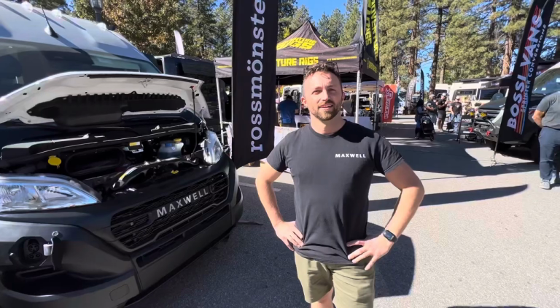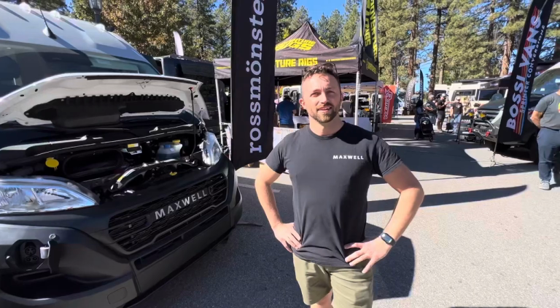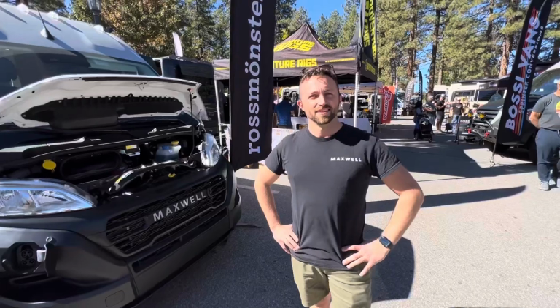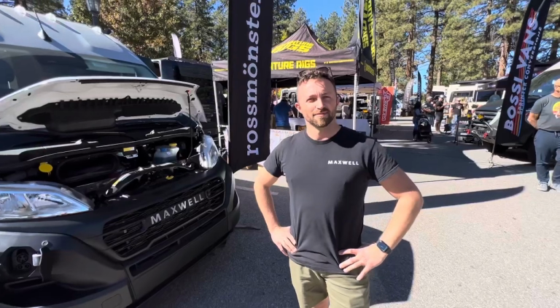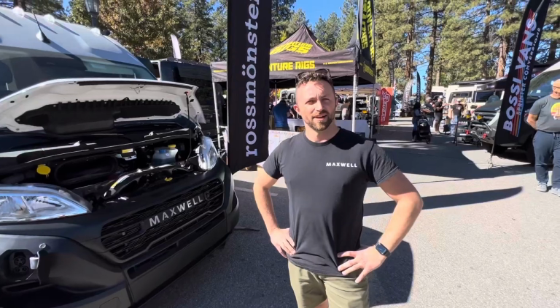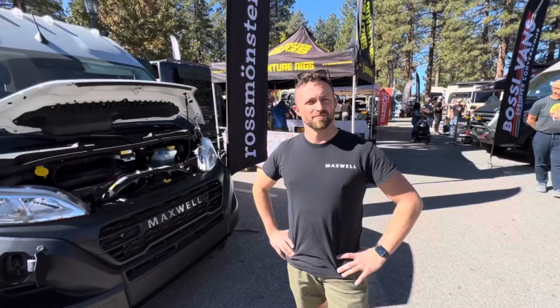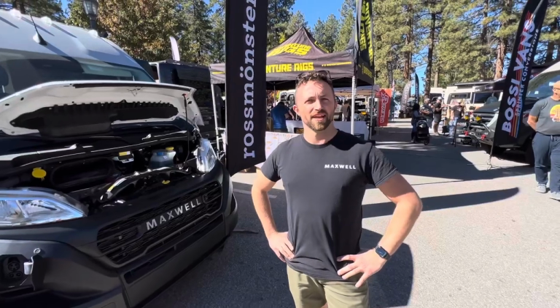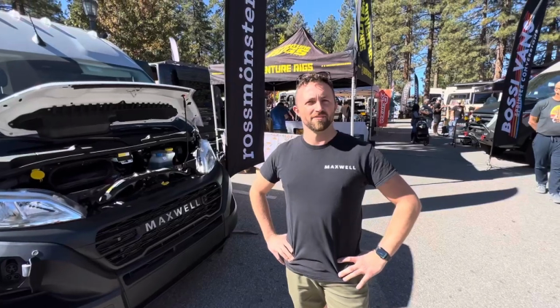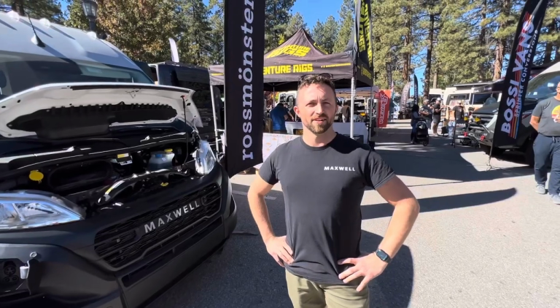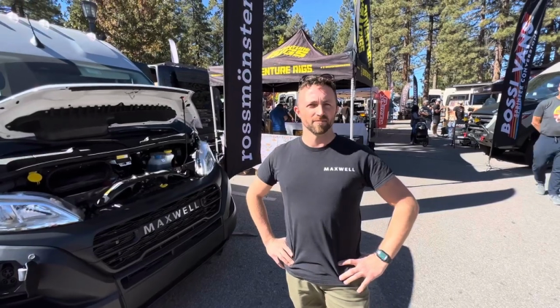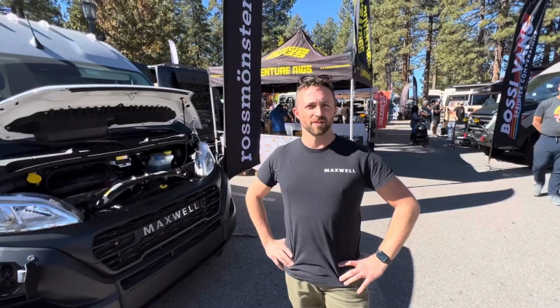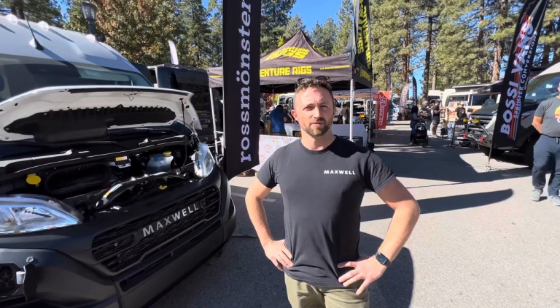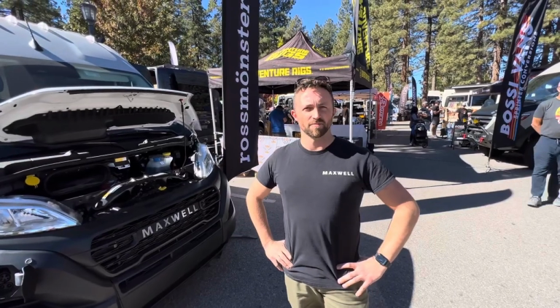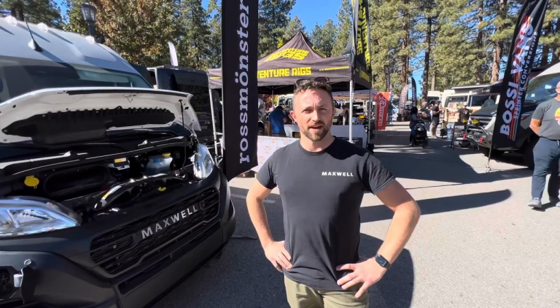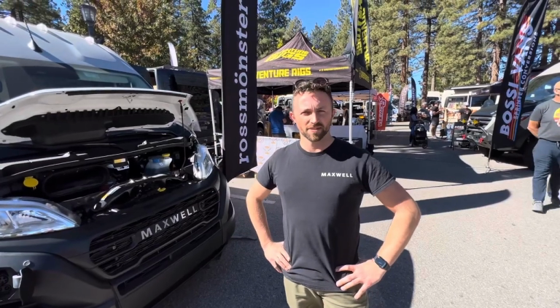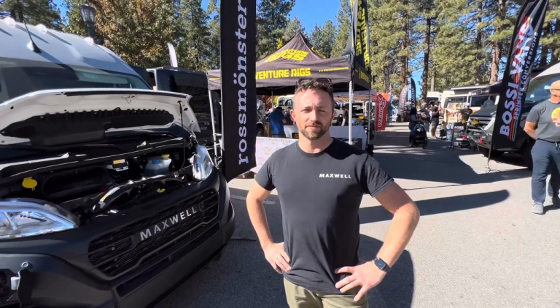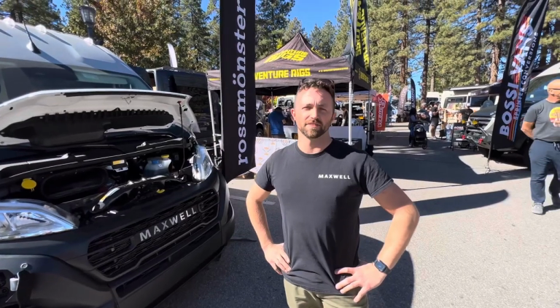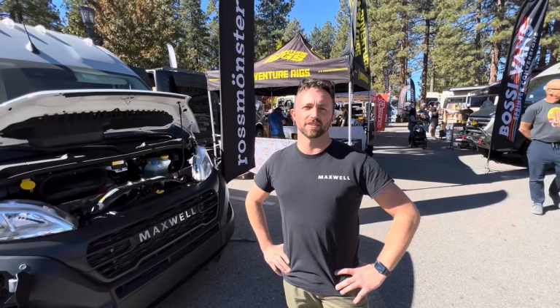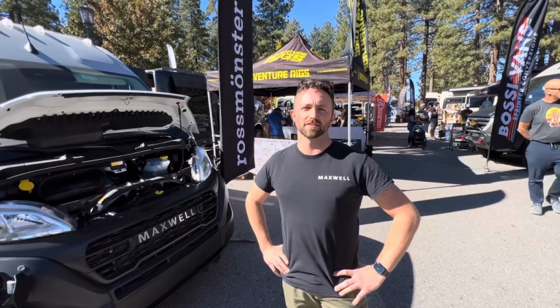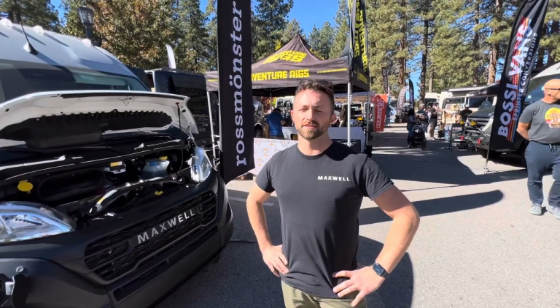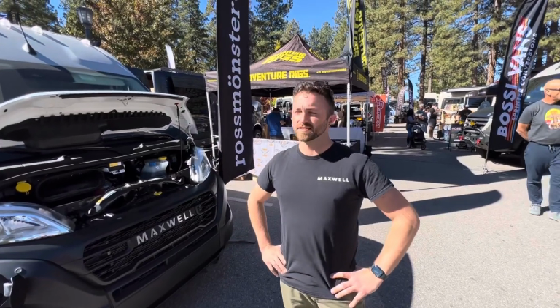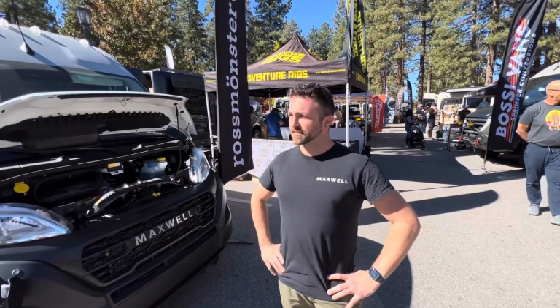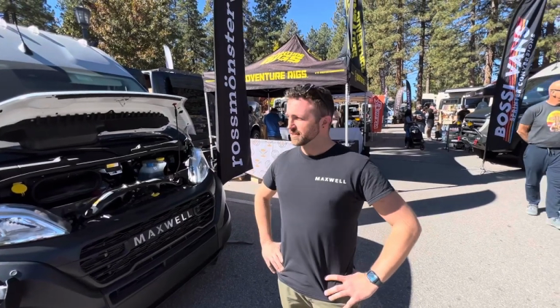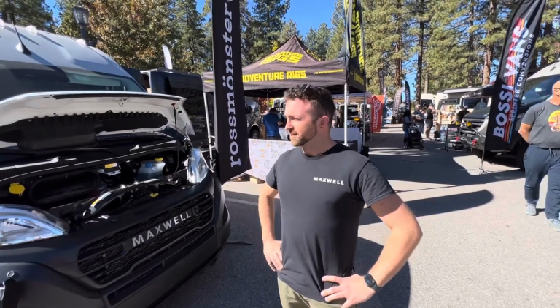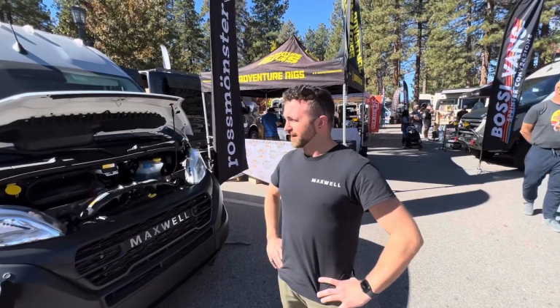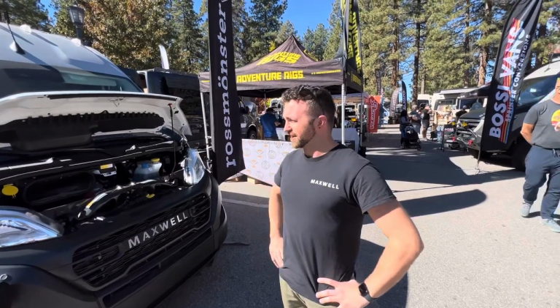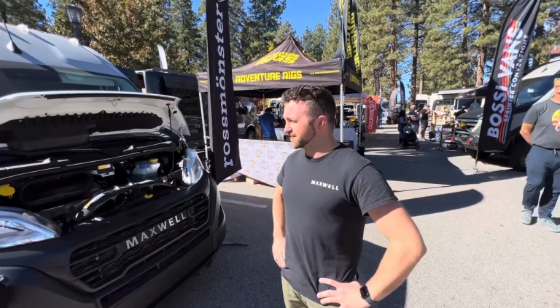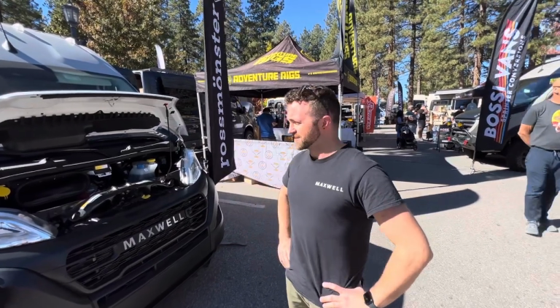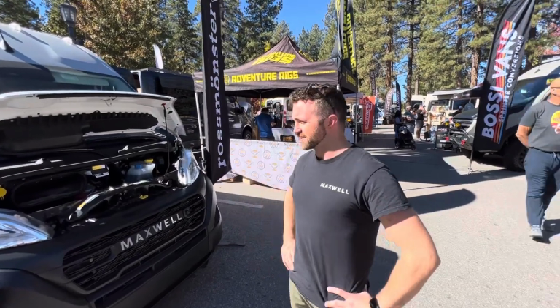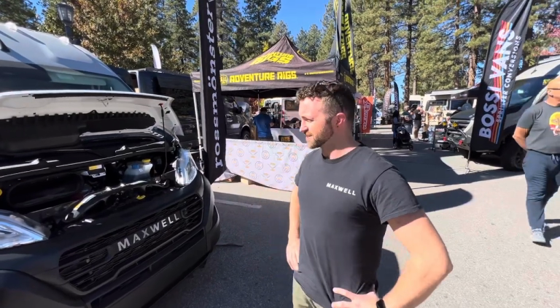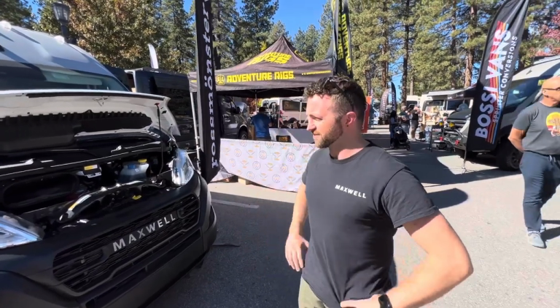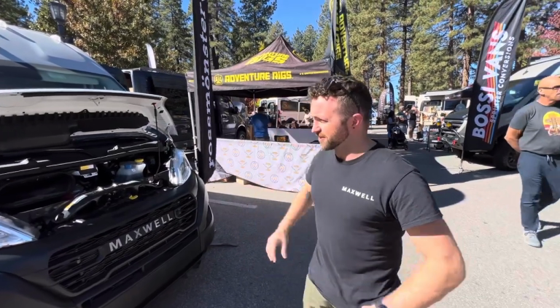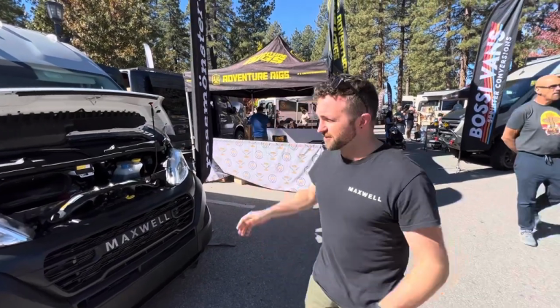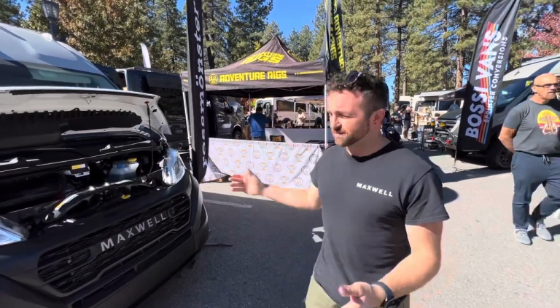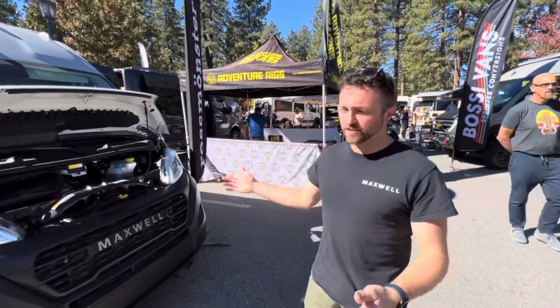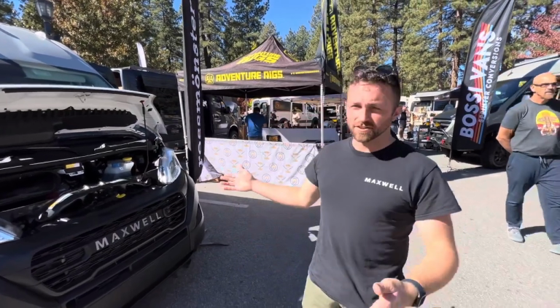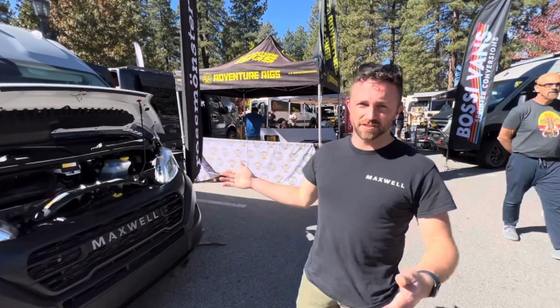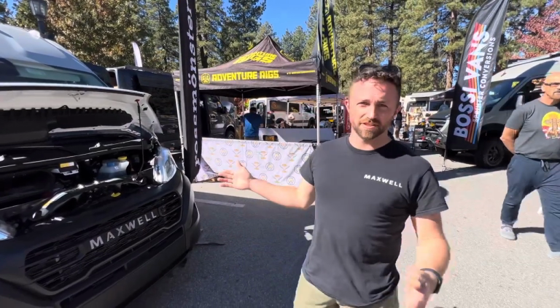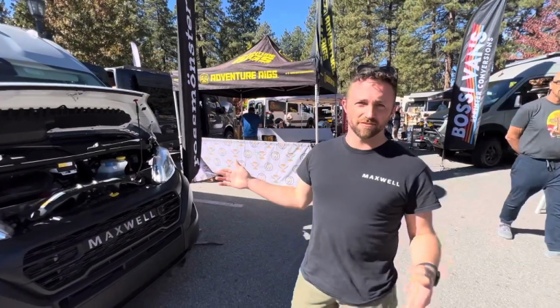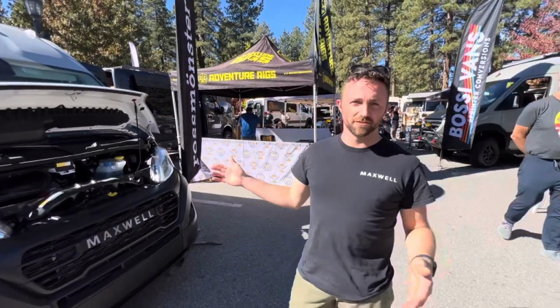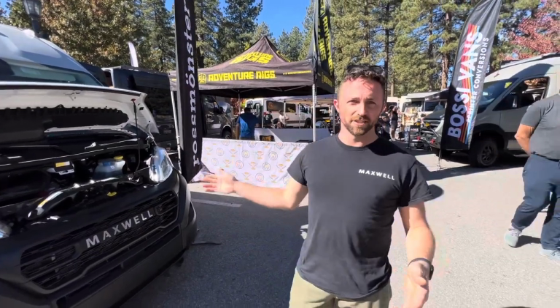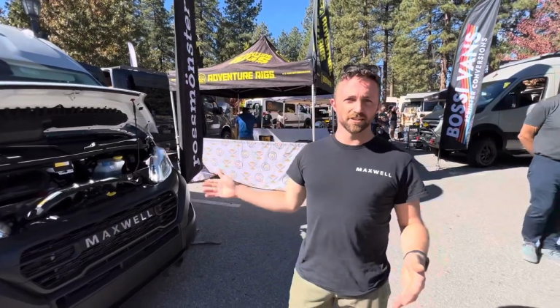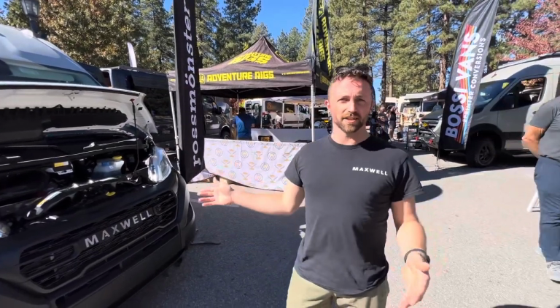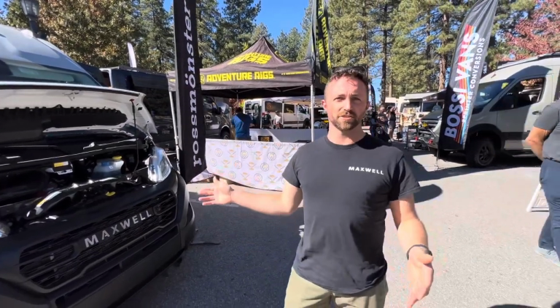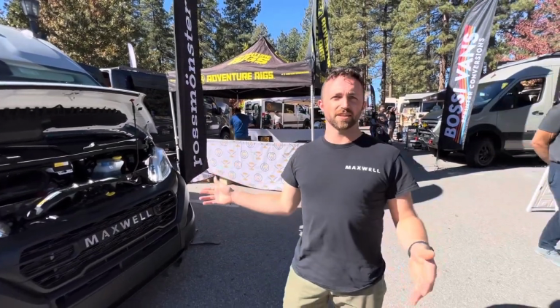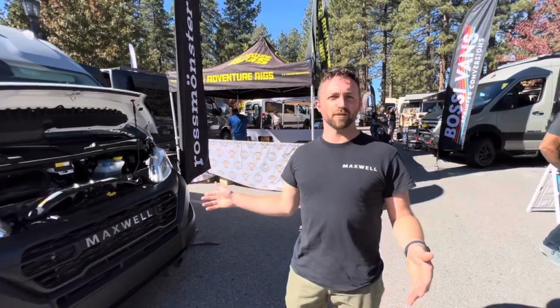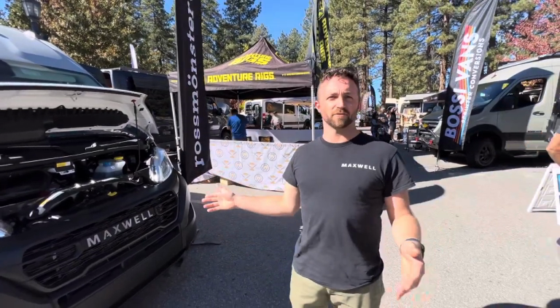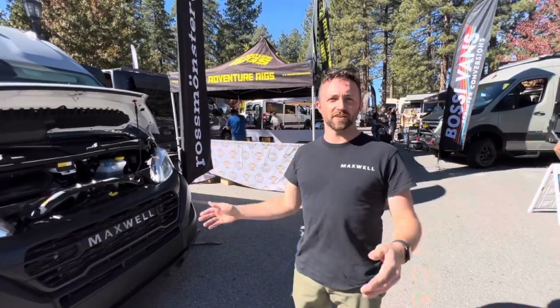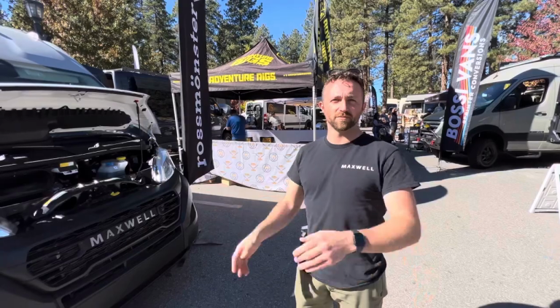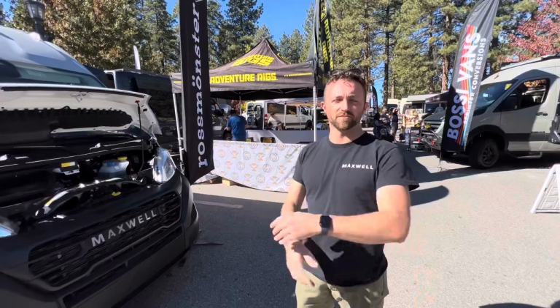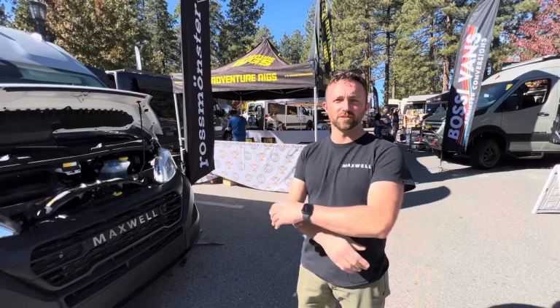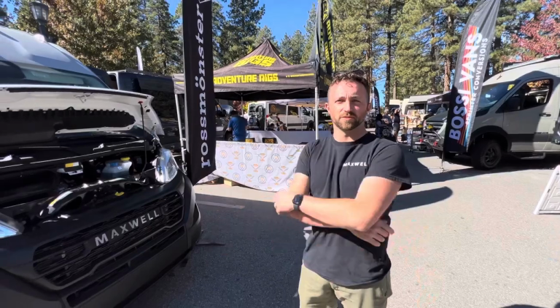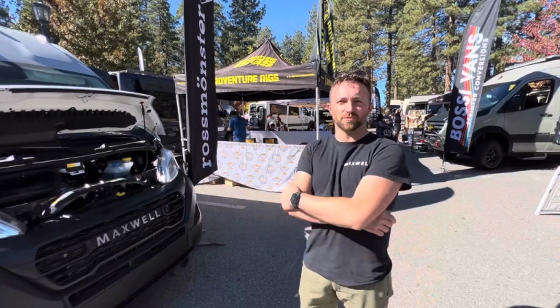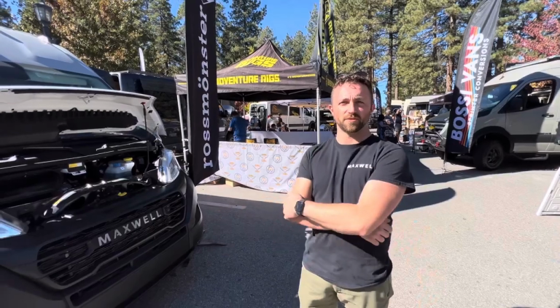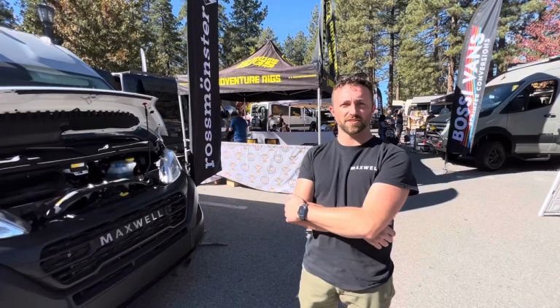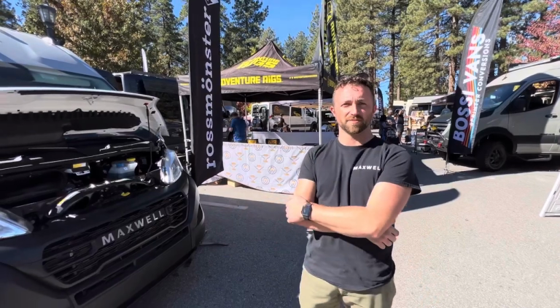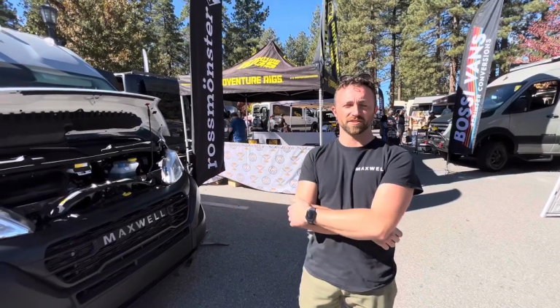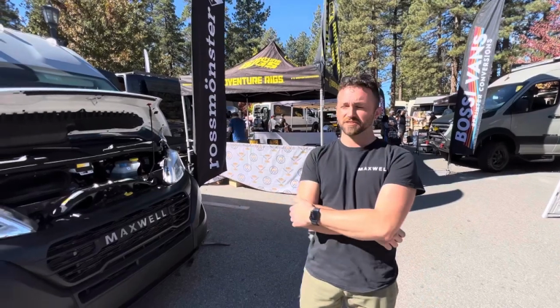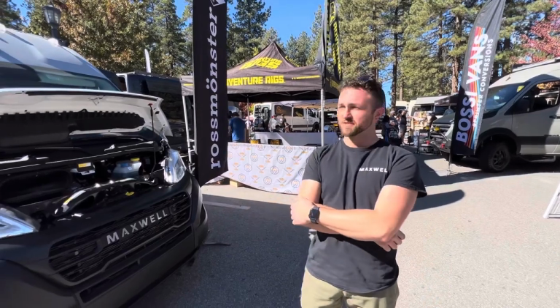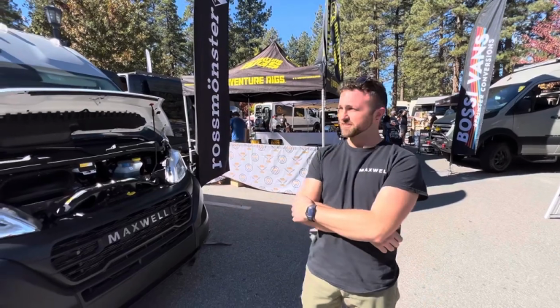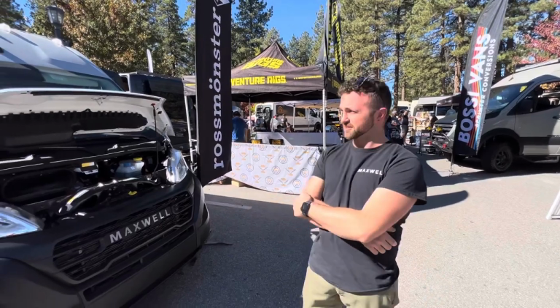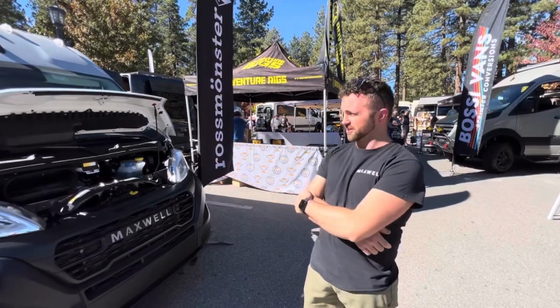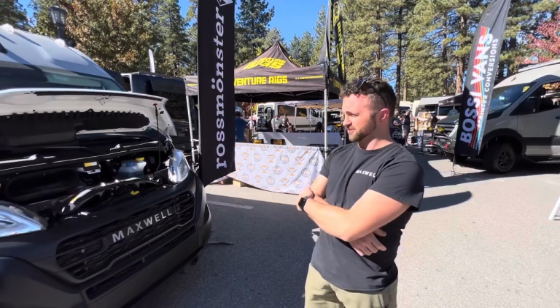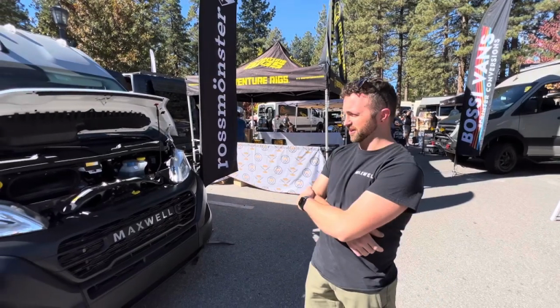My name is Evan. I'm here with Maximal Vehicles. This is our very first fully electric camper van, built with Rossmonster based in Colorado.